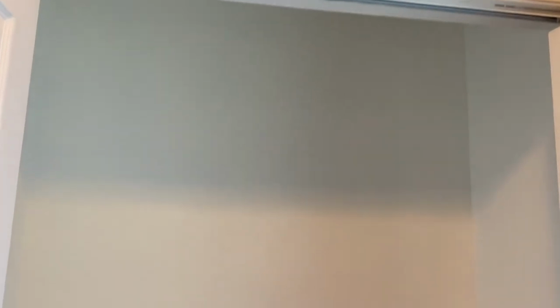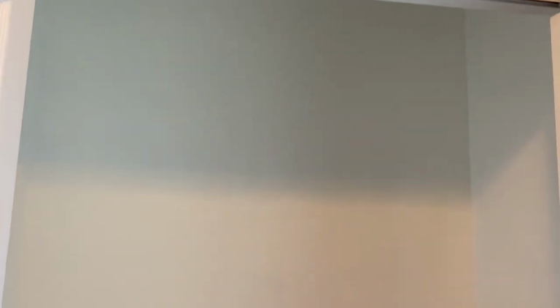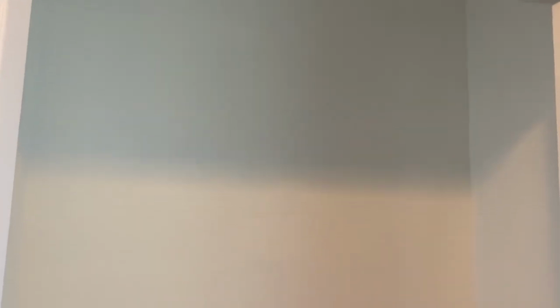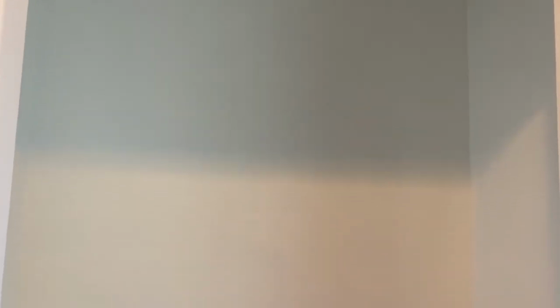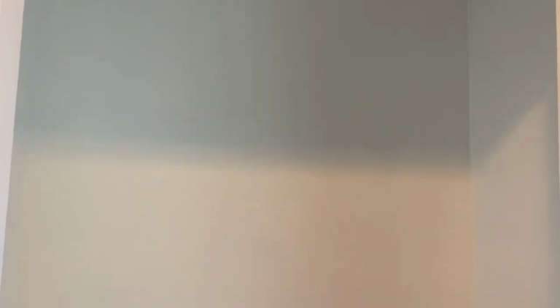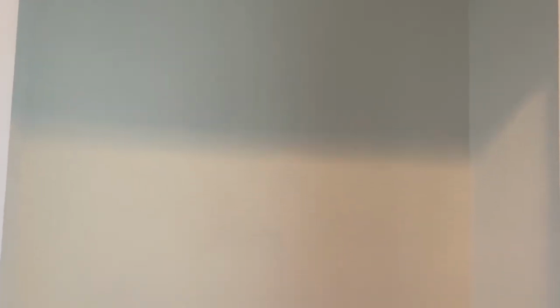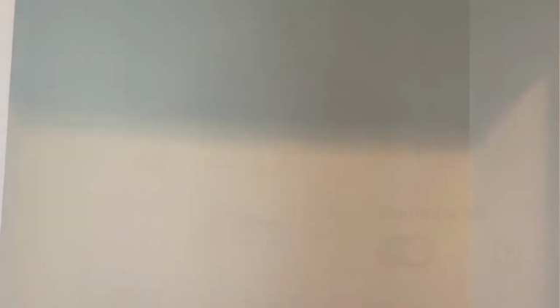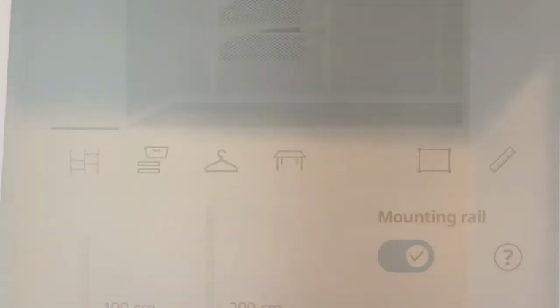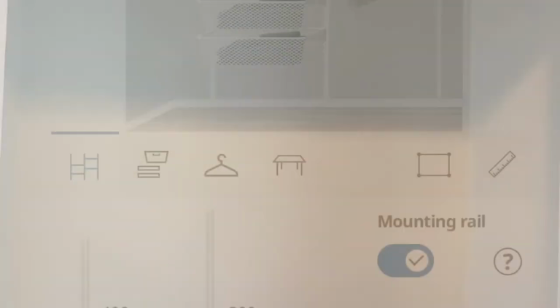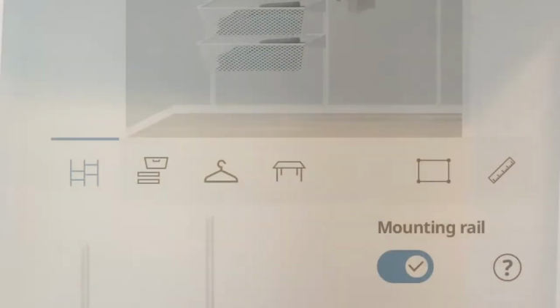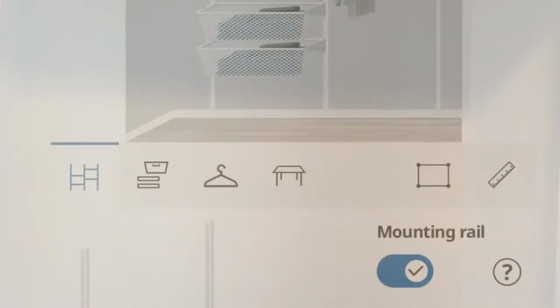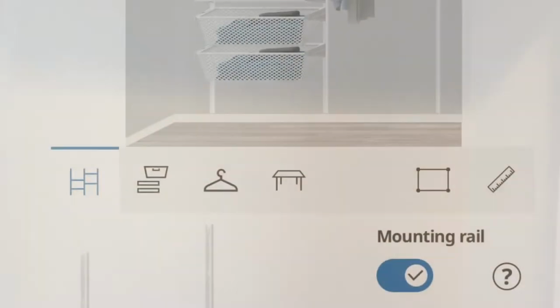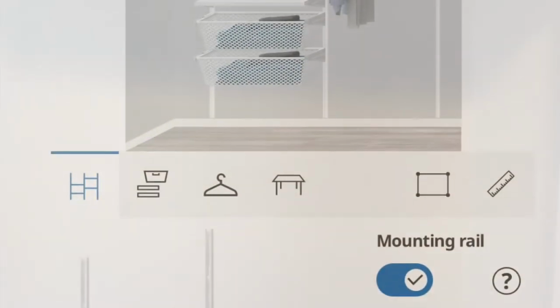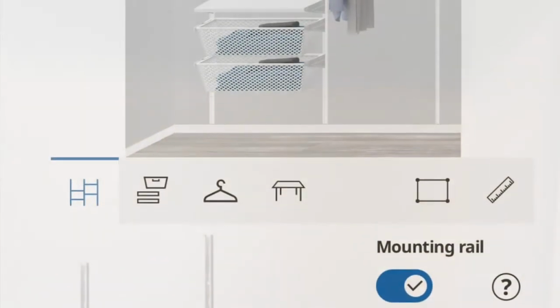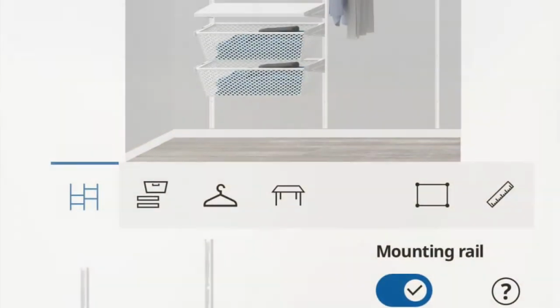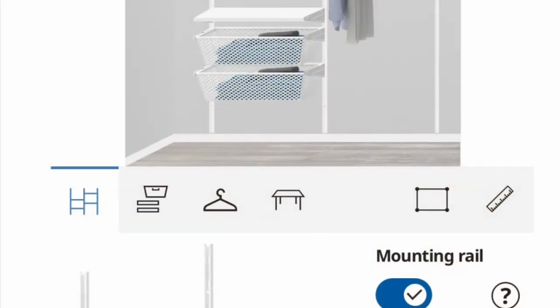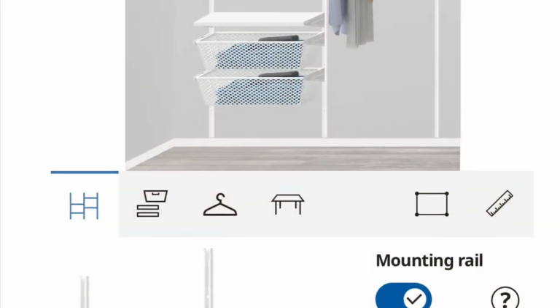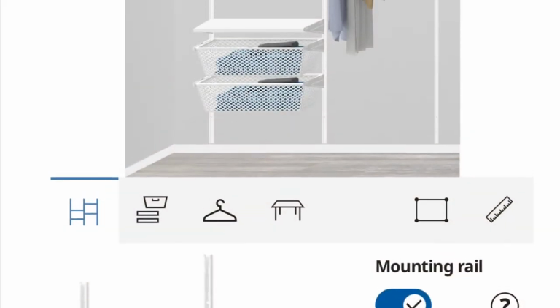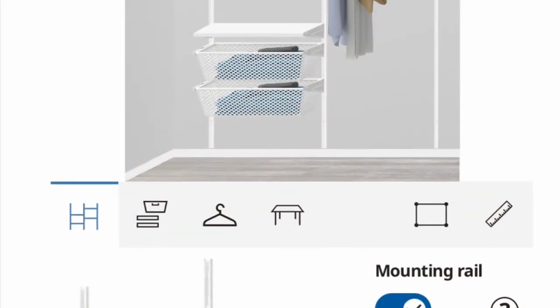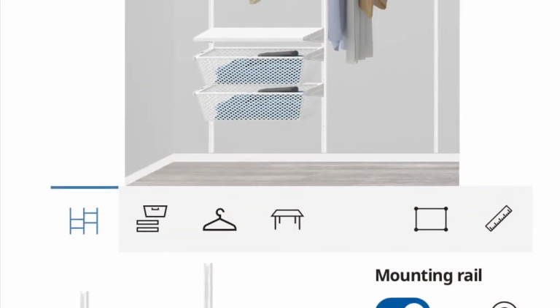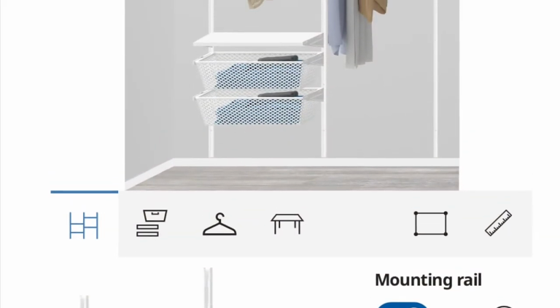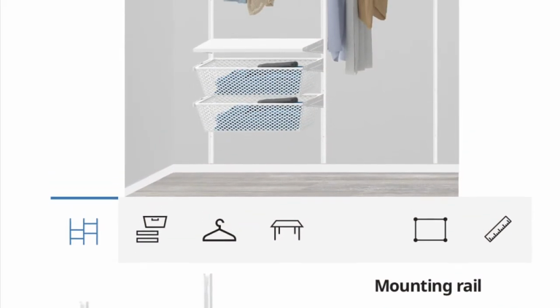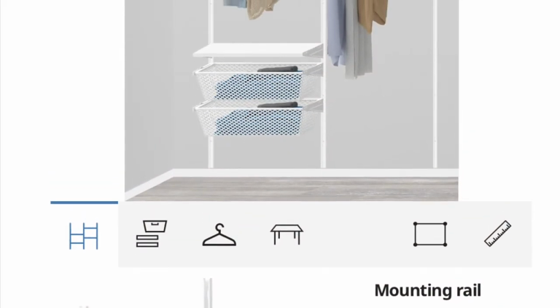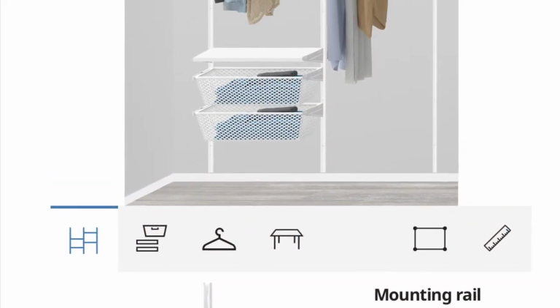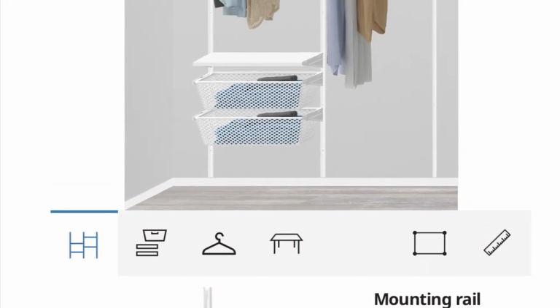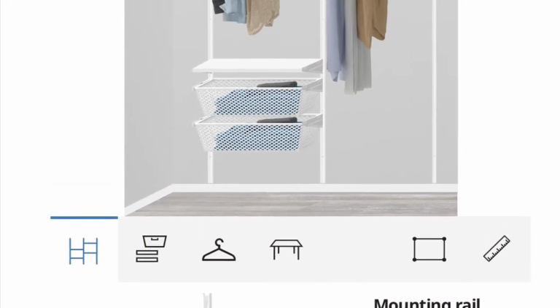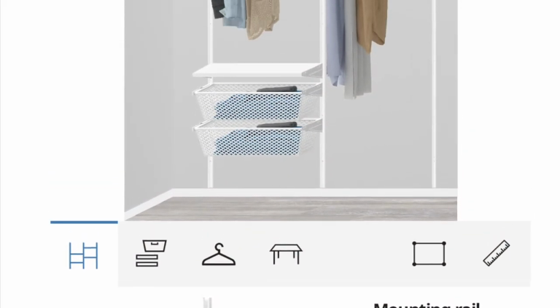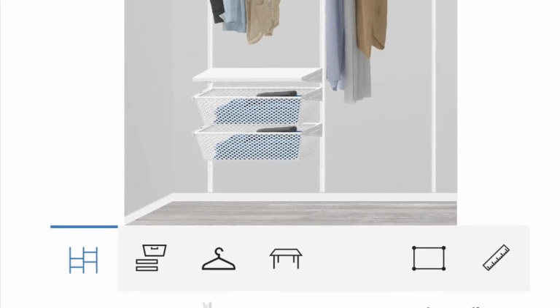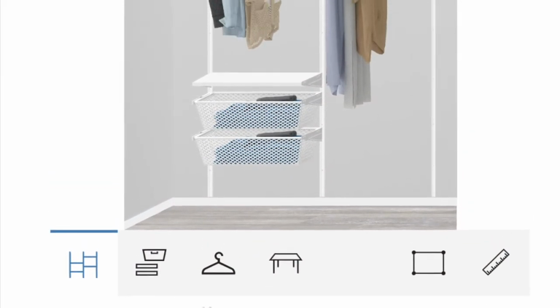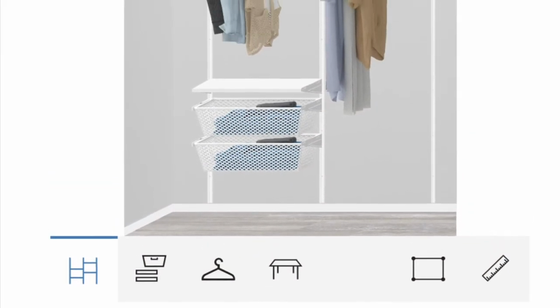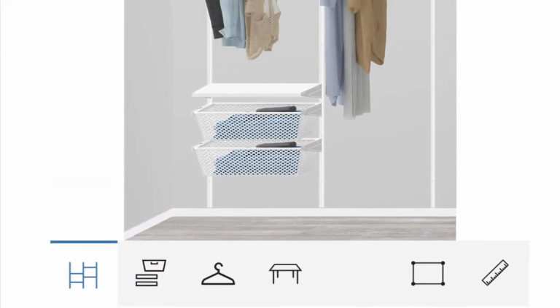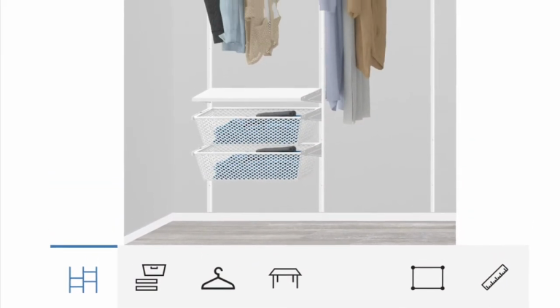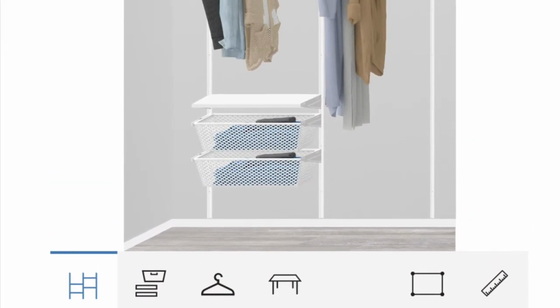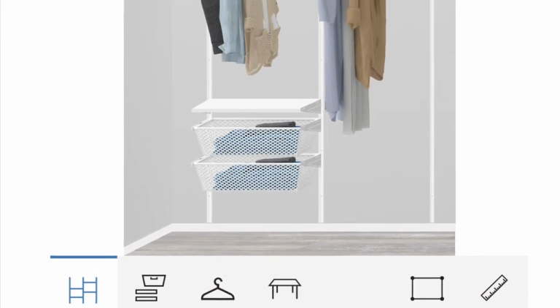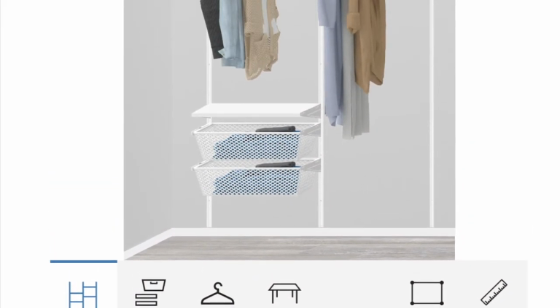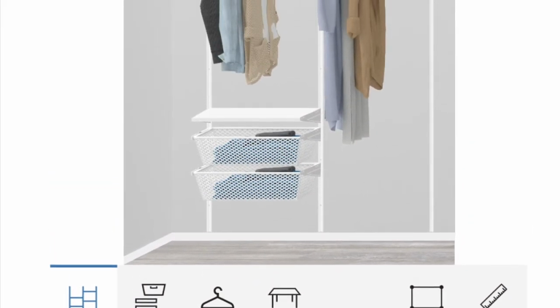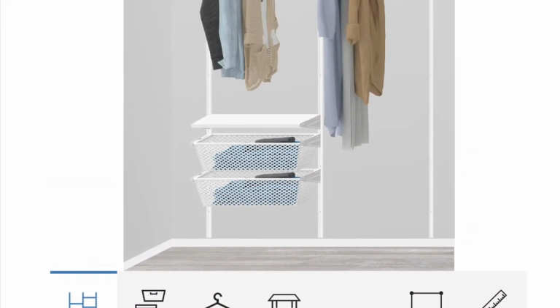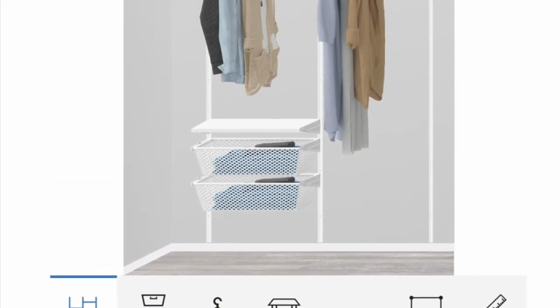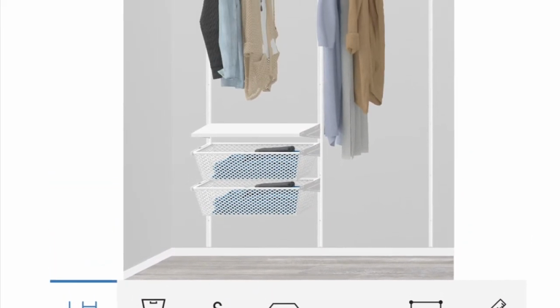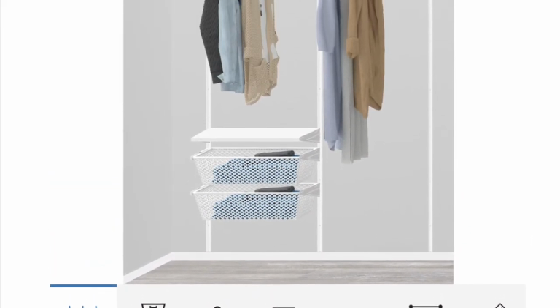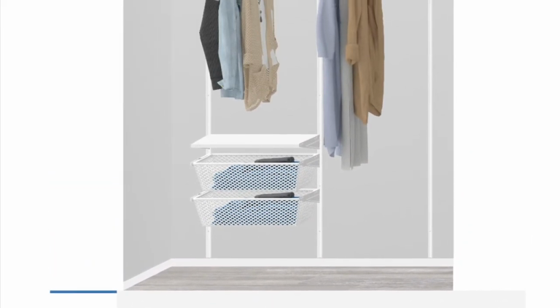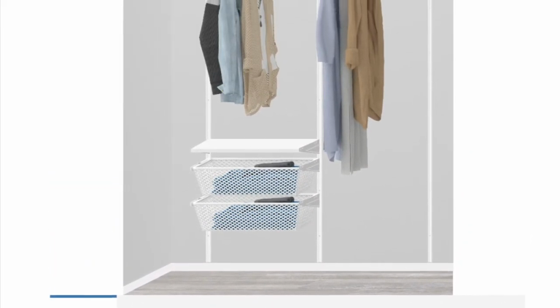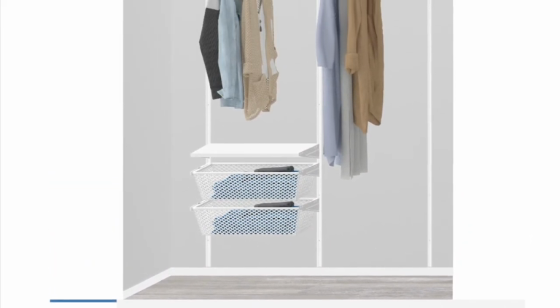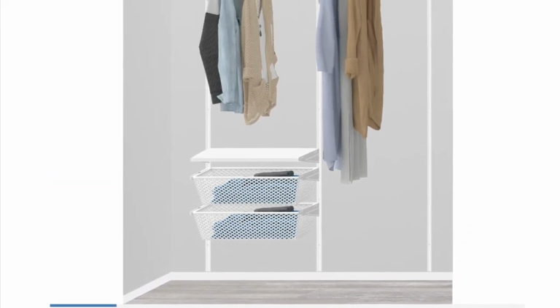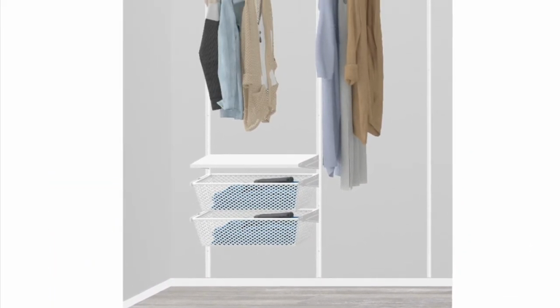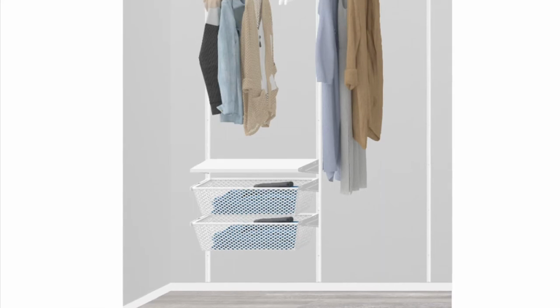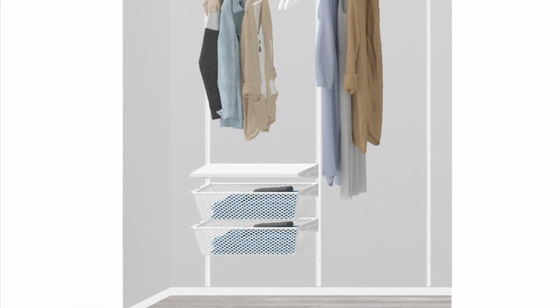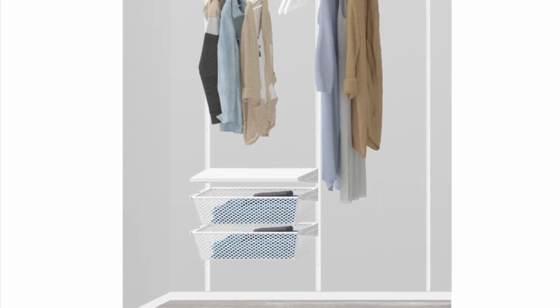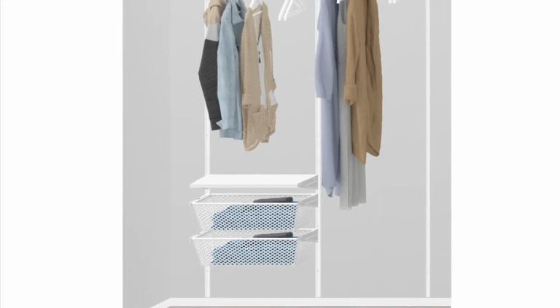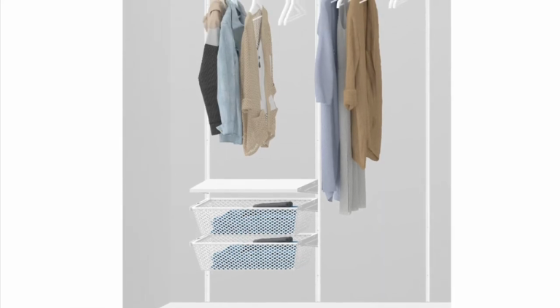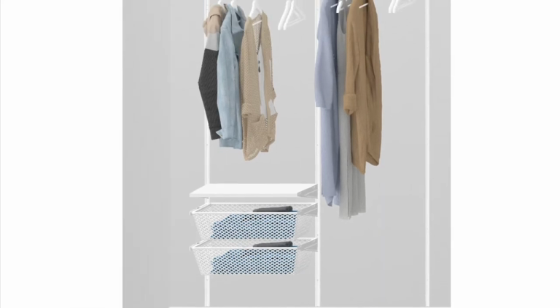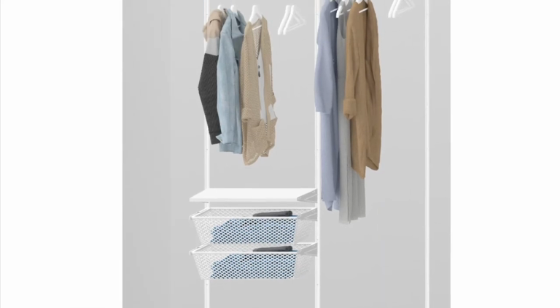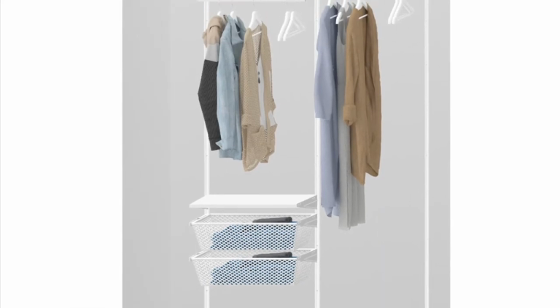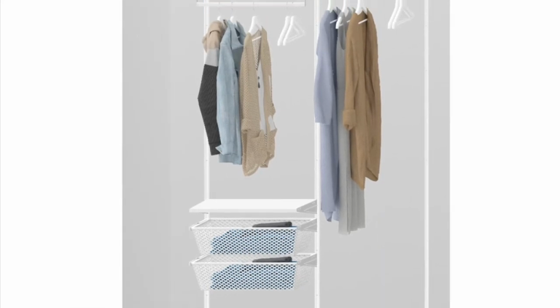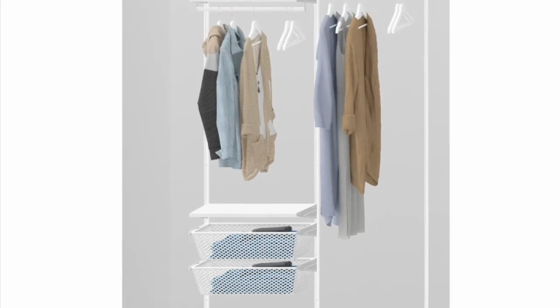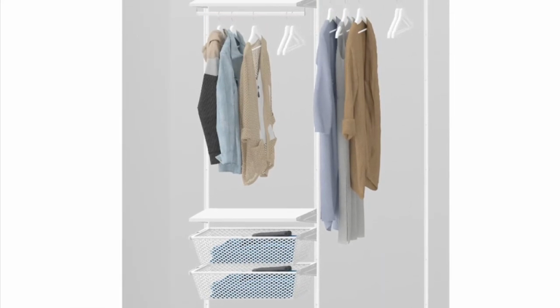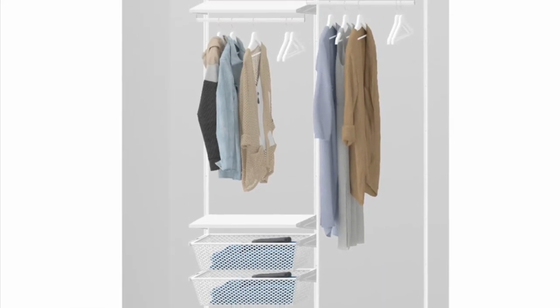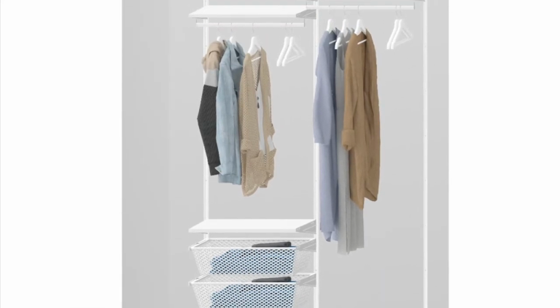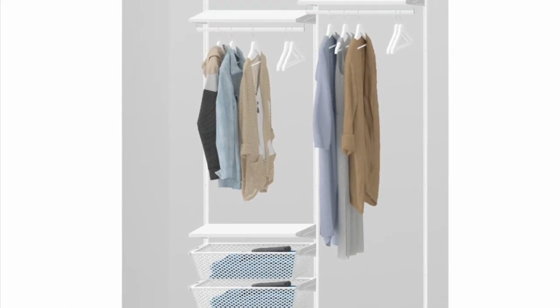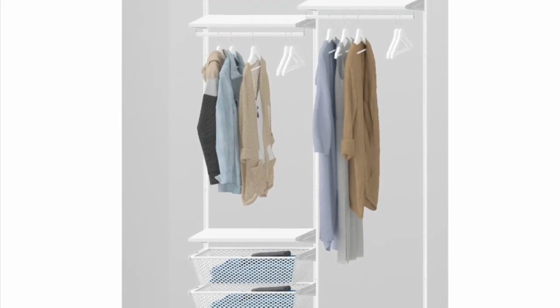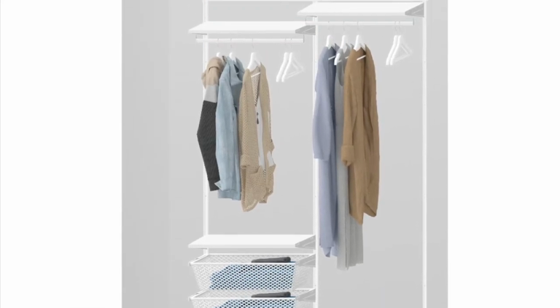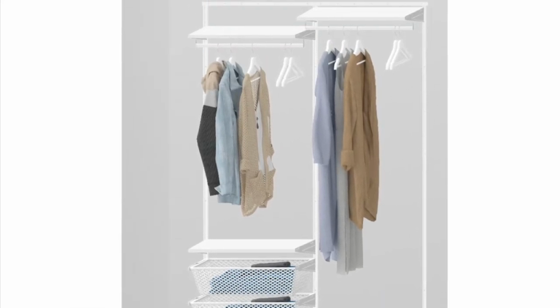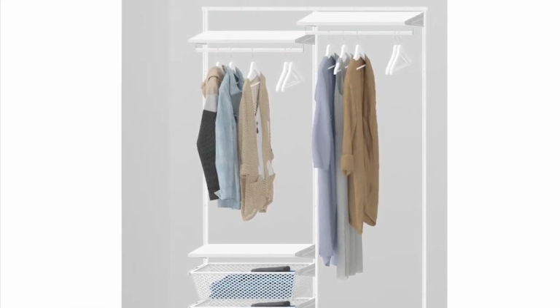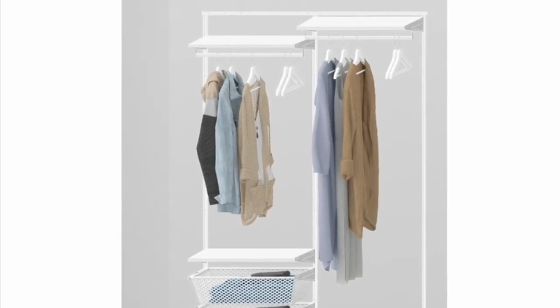Here is a picture of the system that I built on the PAX planner on IKEA's website.